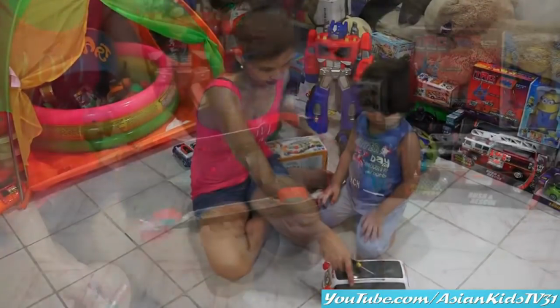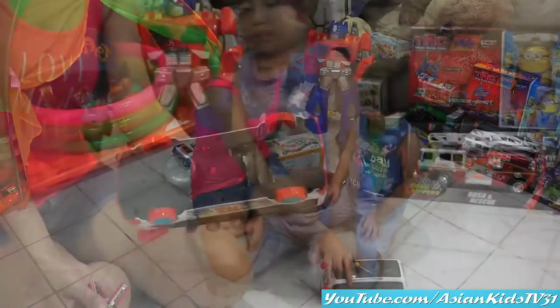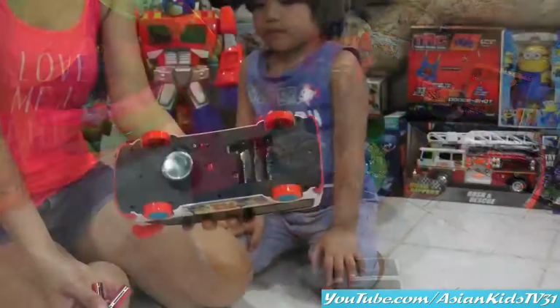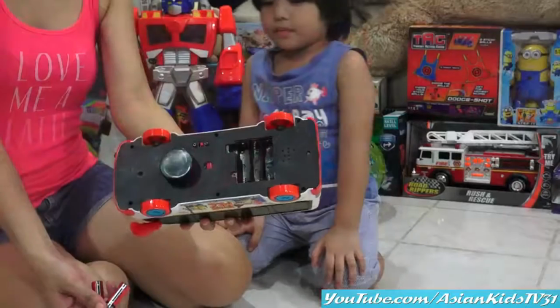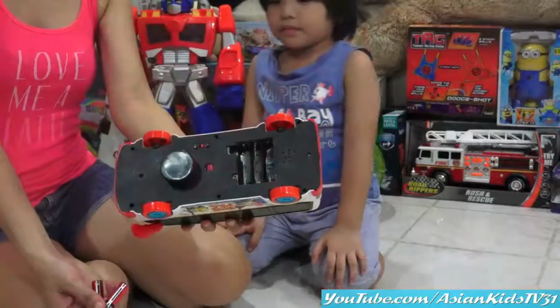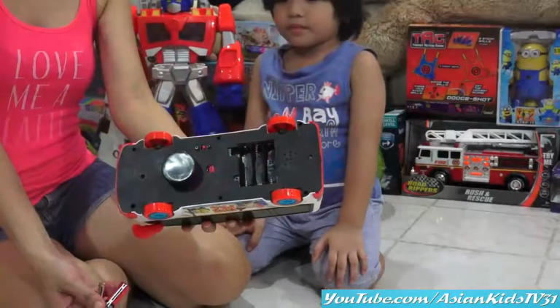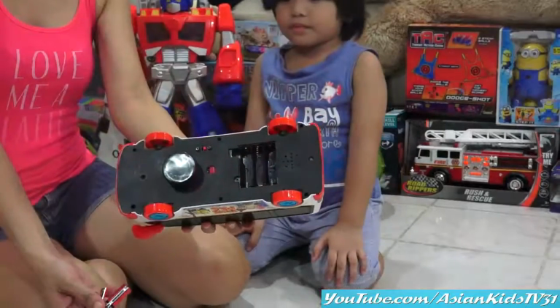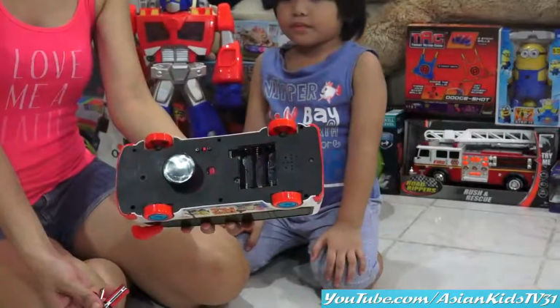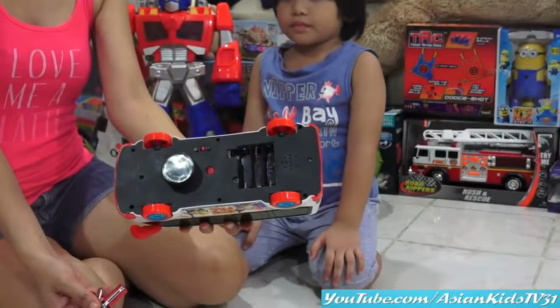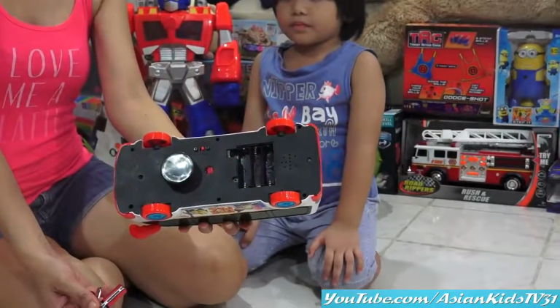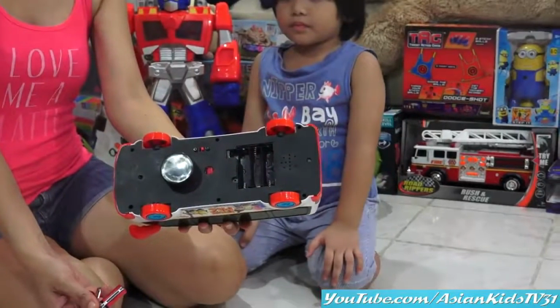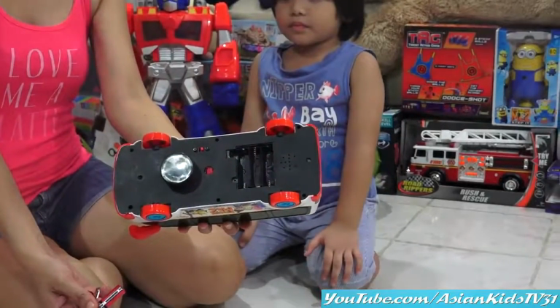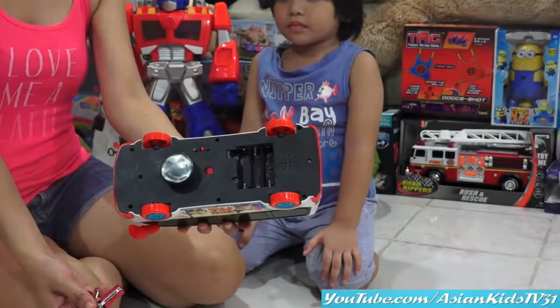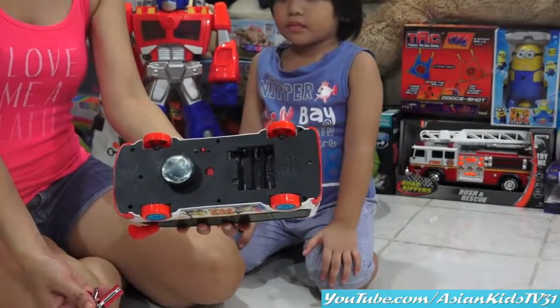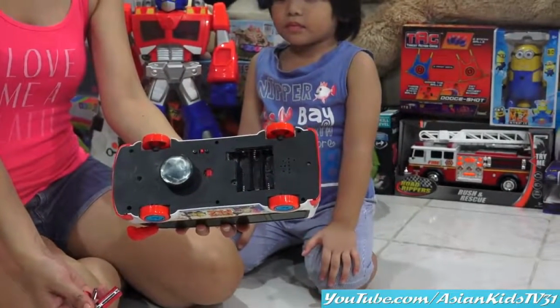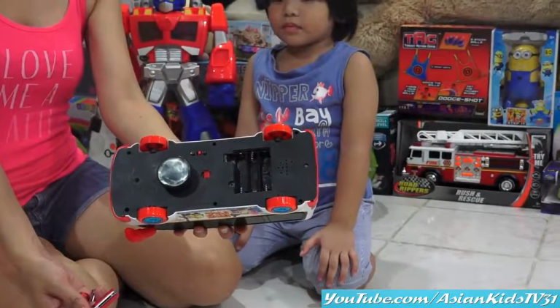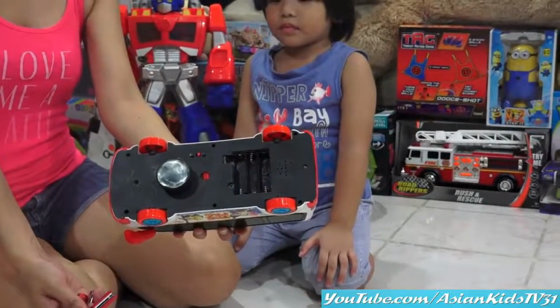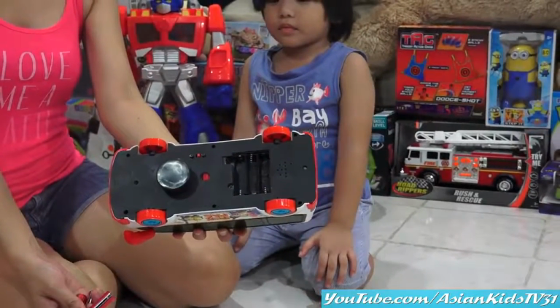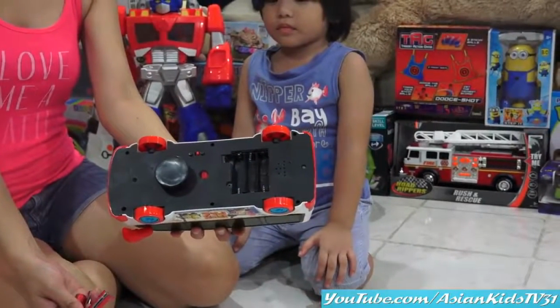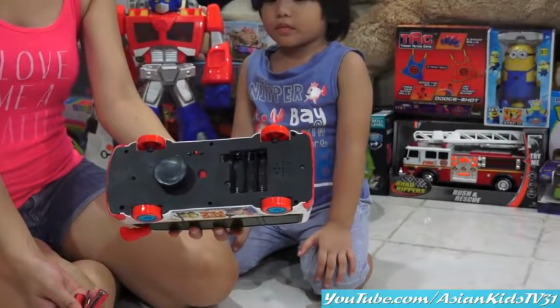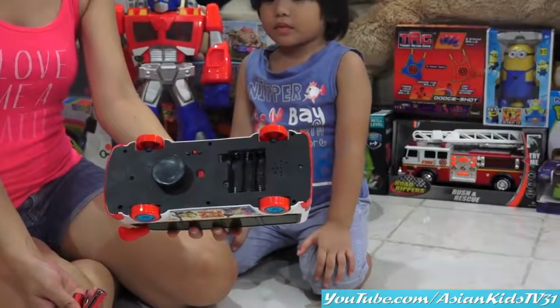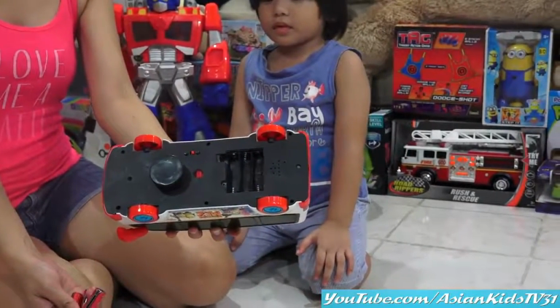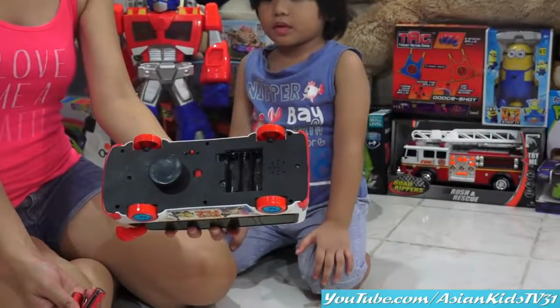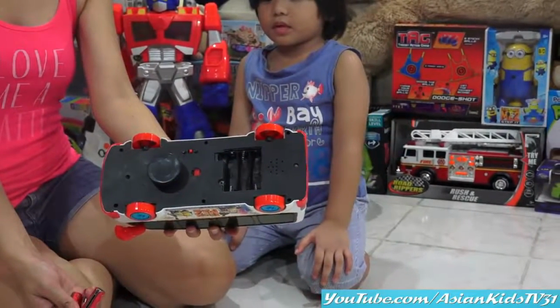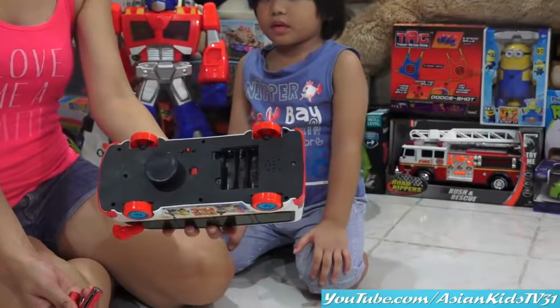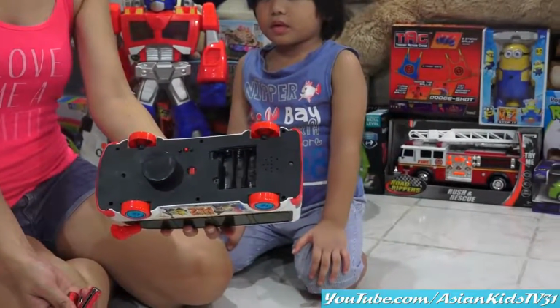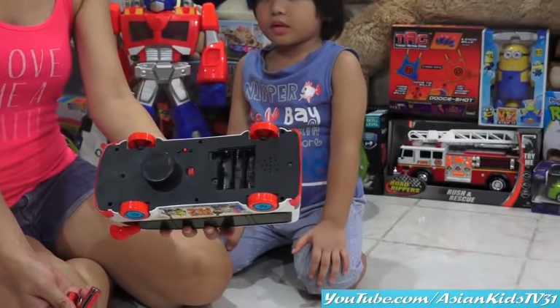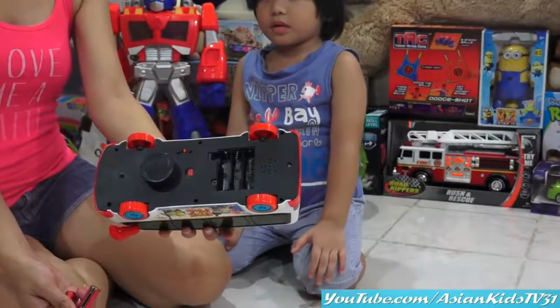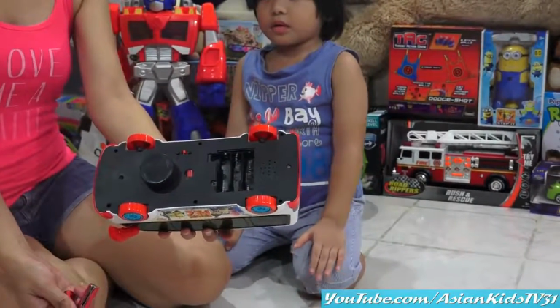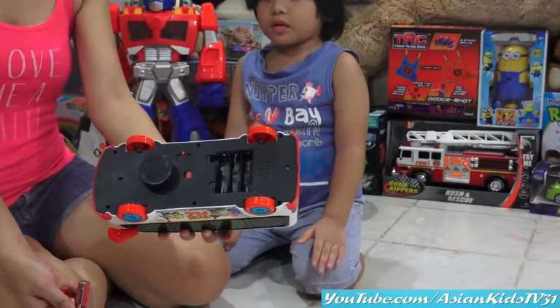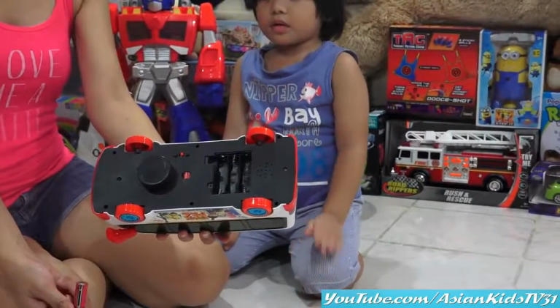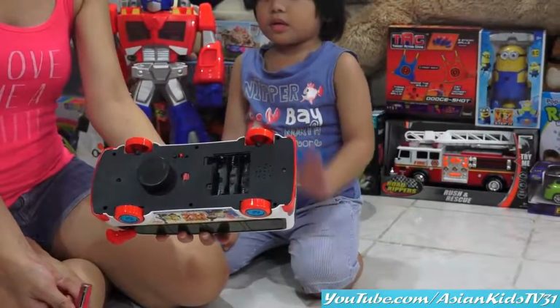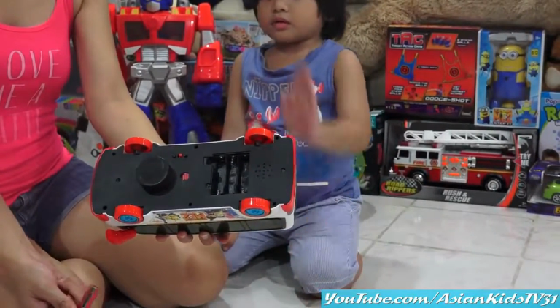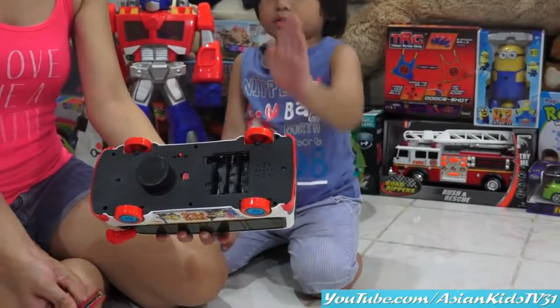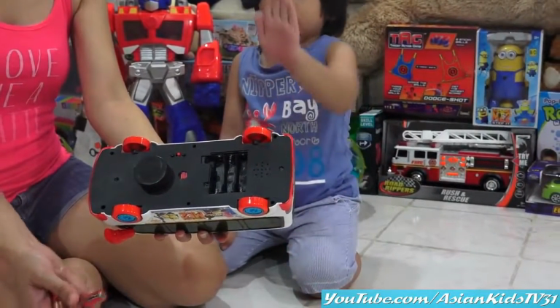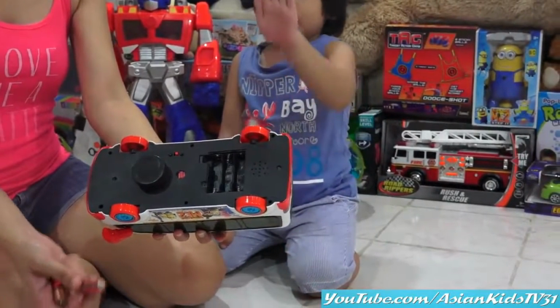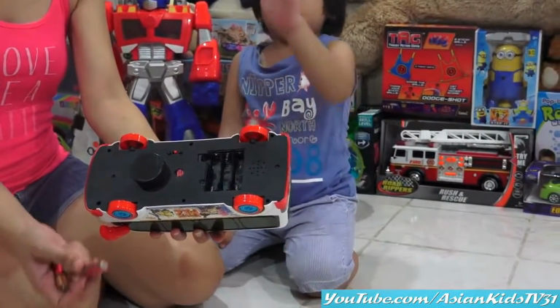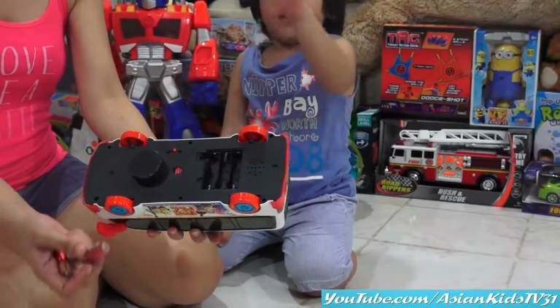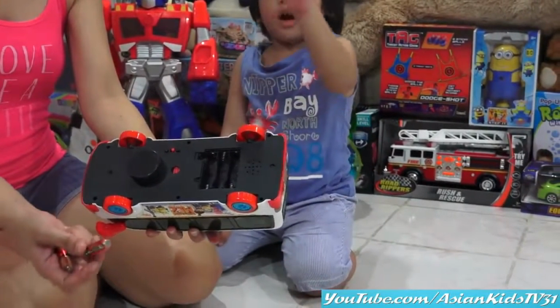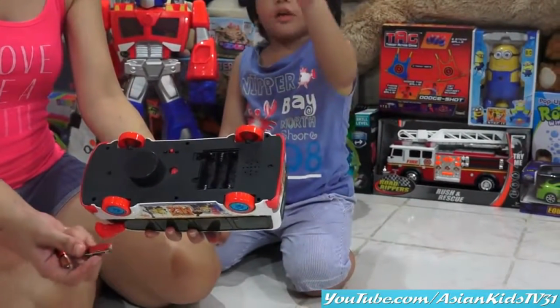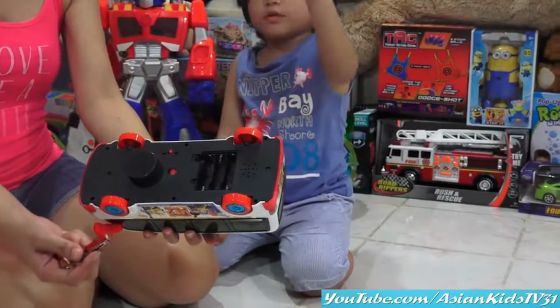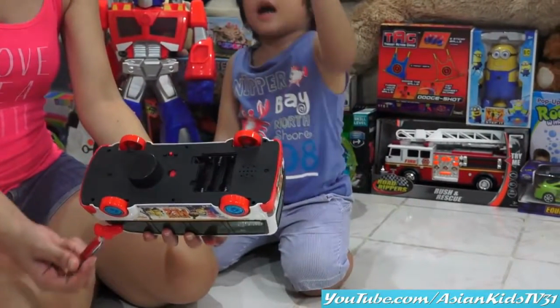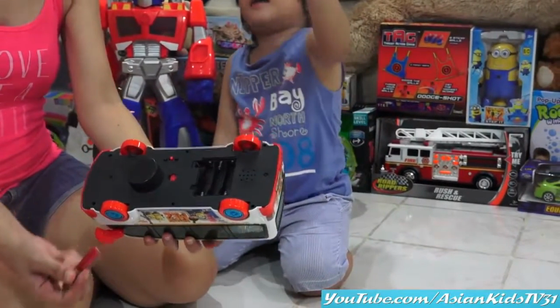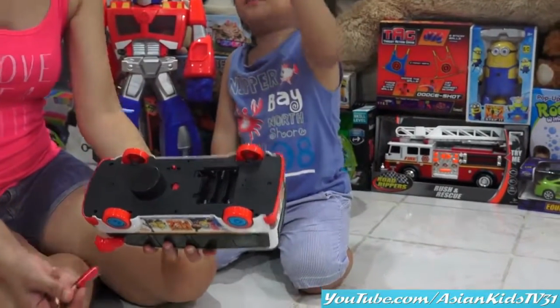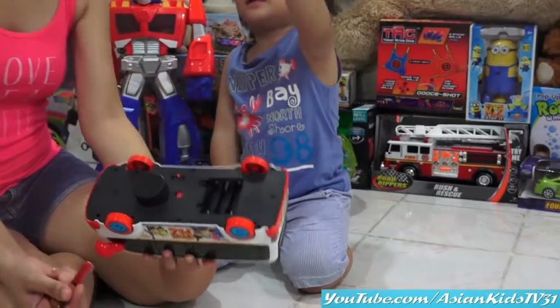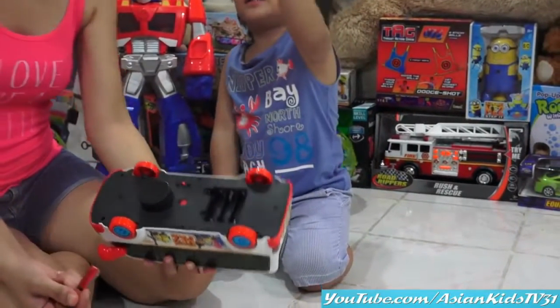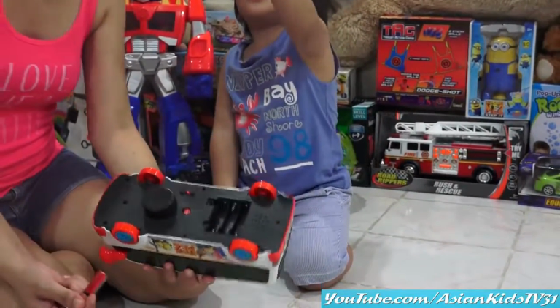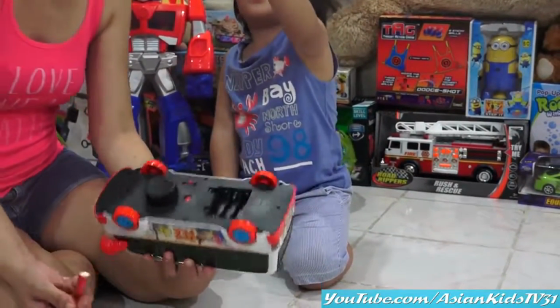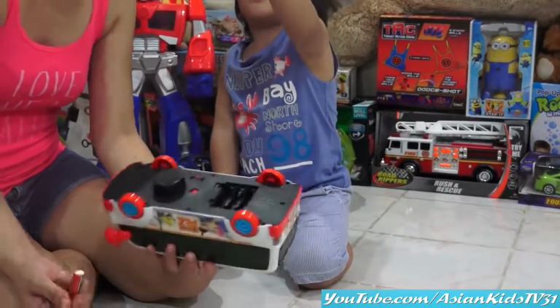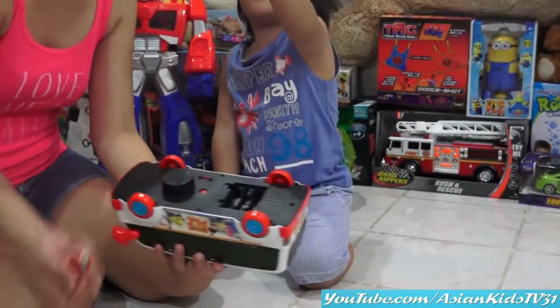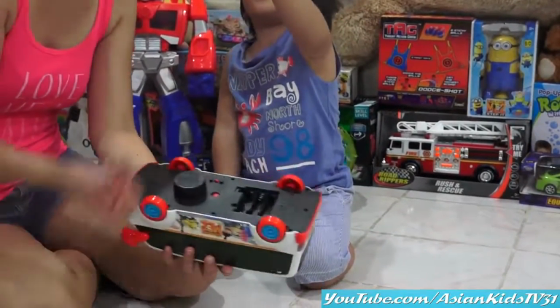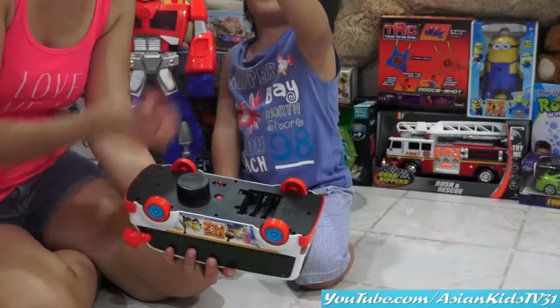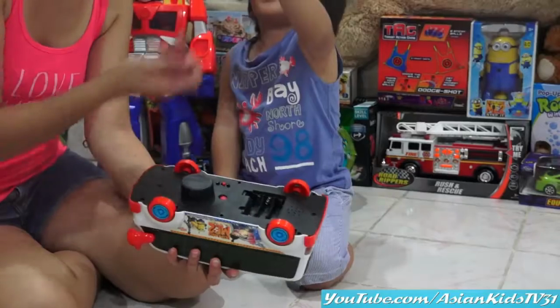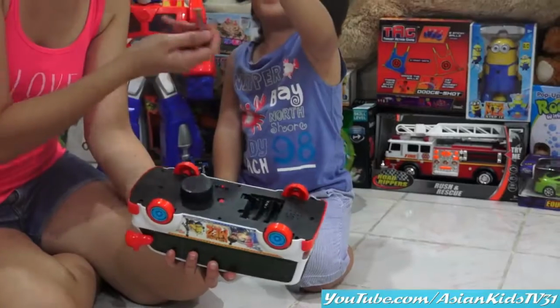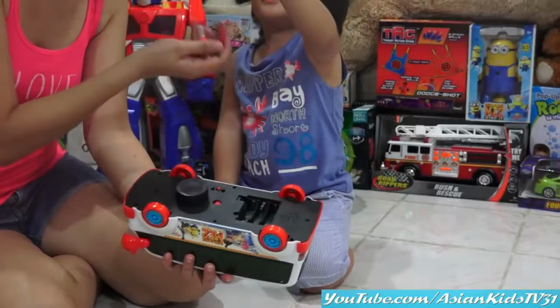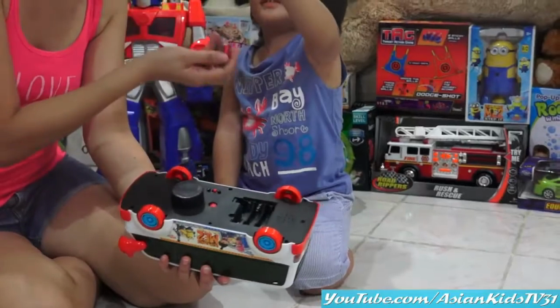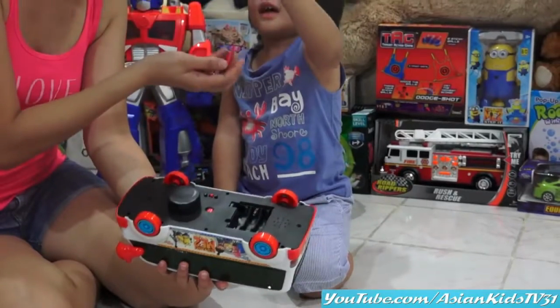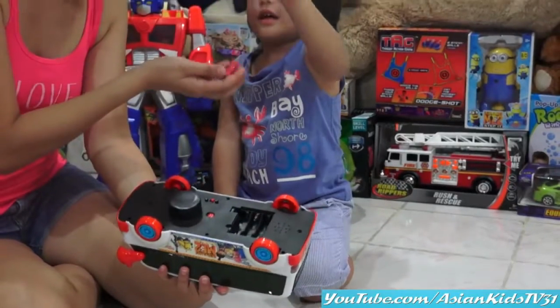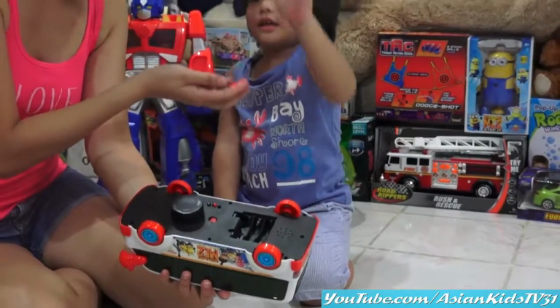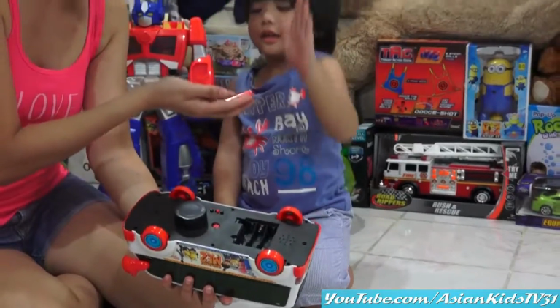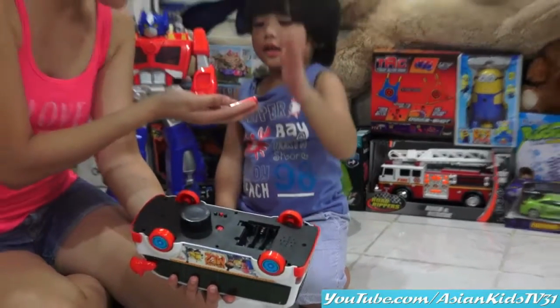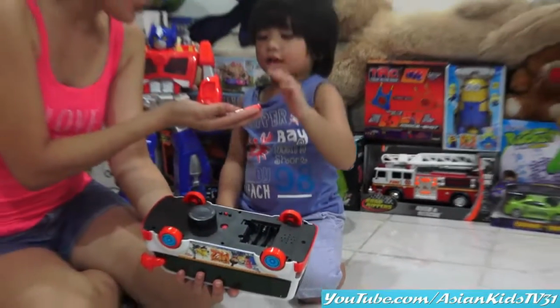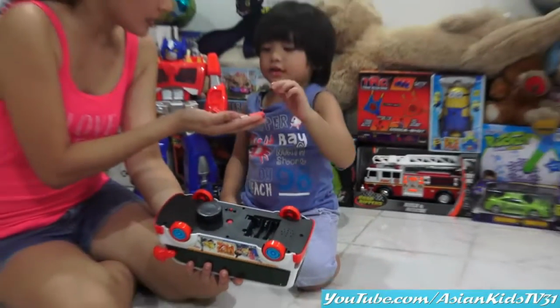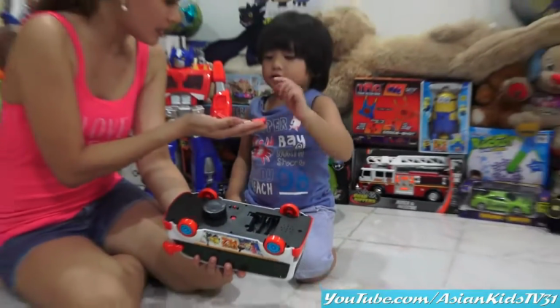Okay, it's already open! It's time to put the batteries! How many batteries do we need, Garrett?